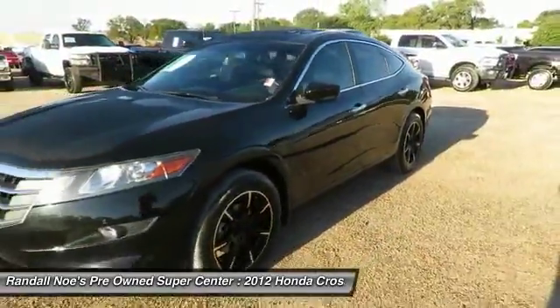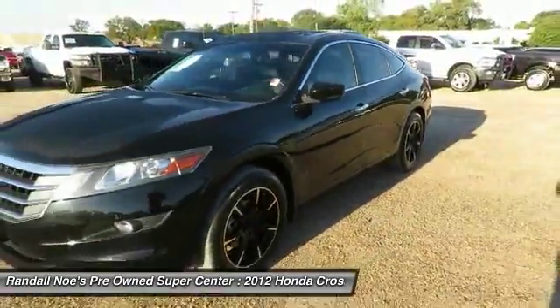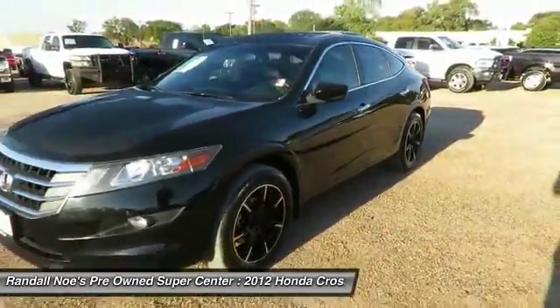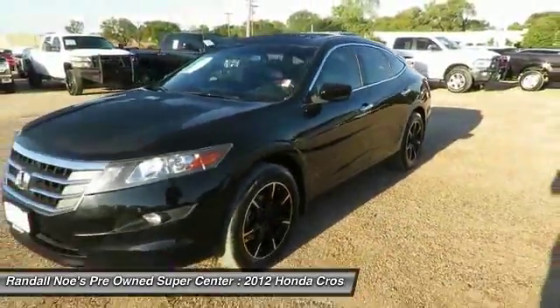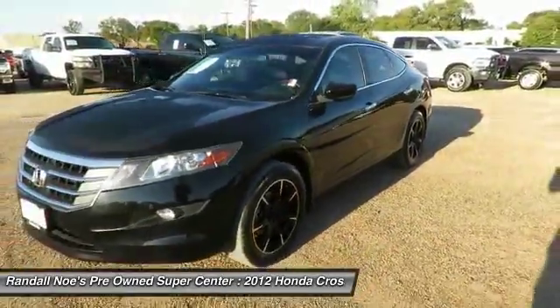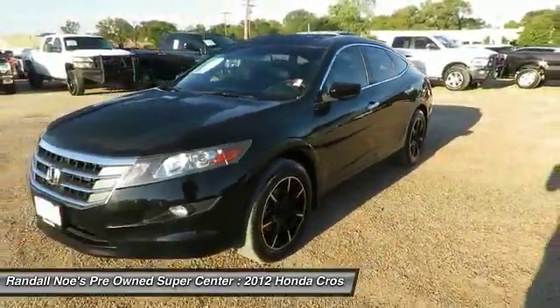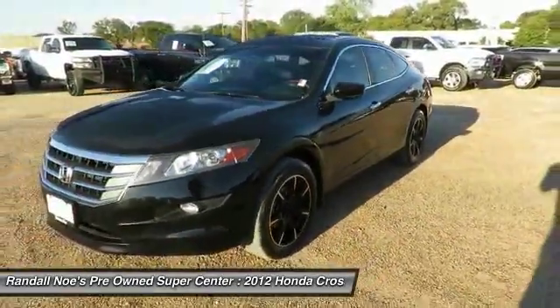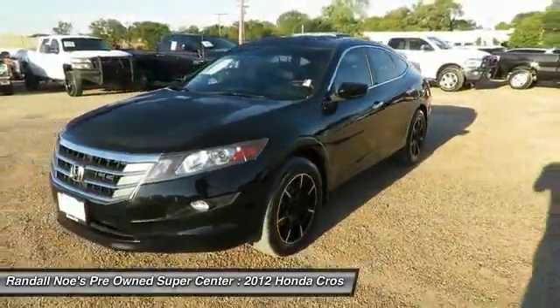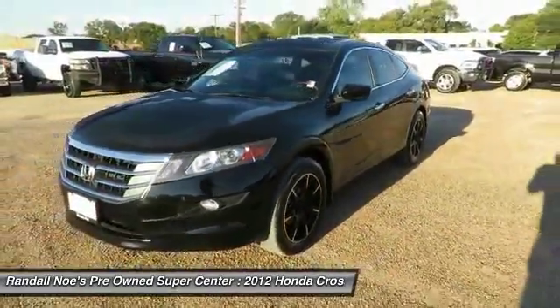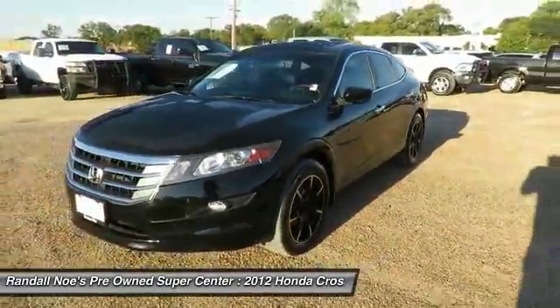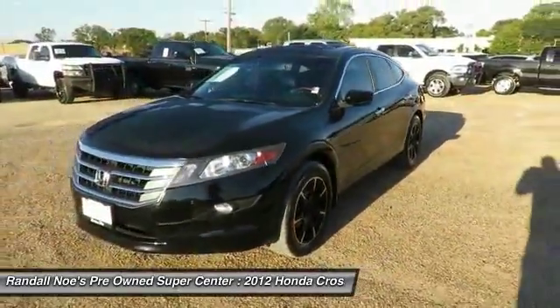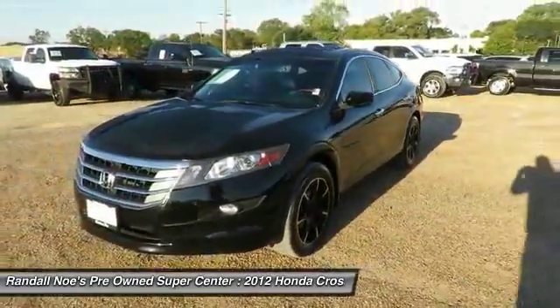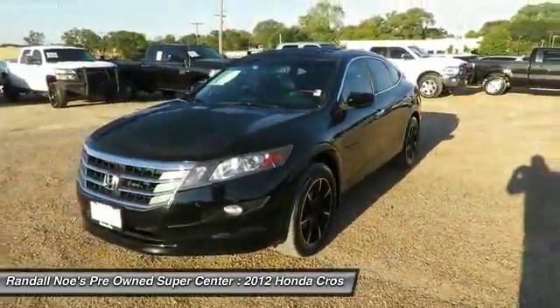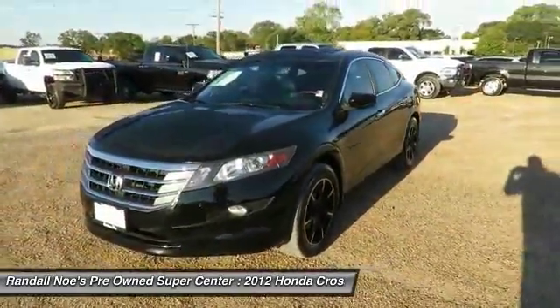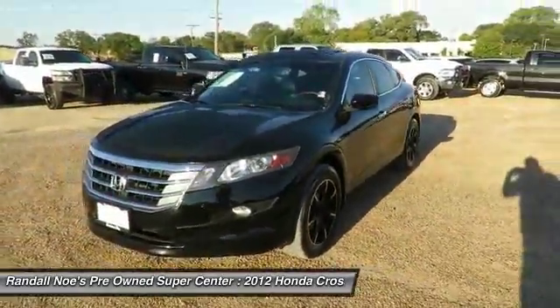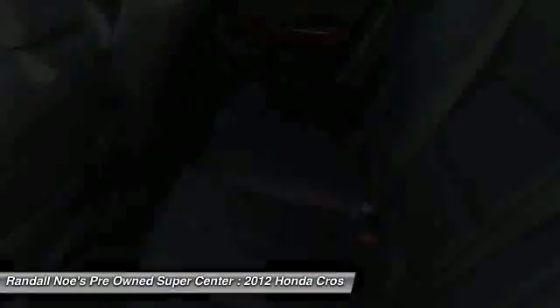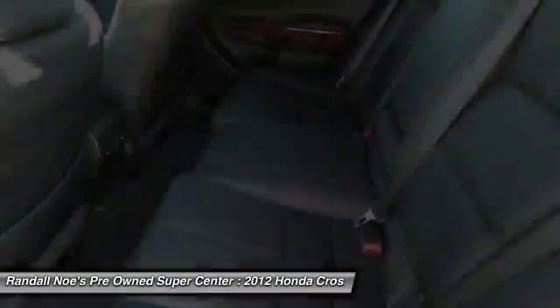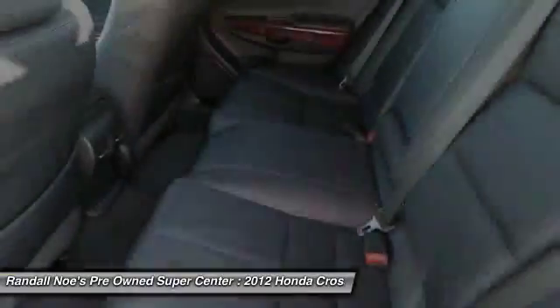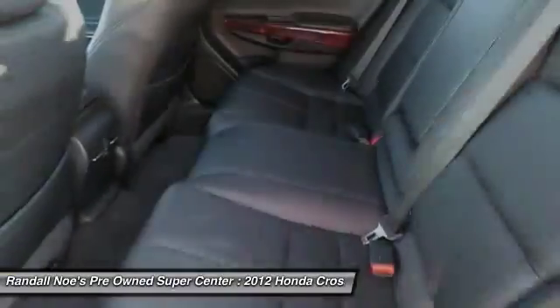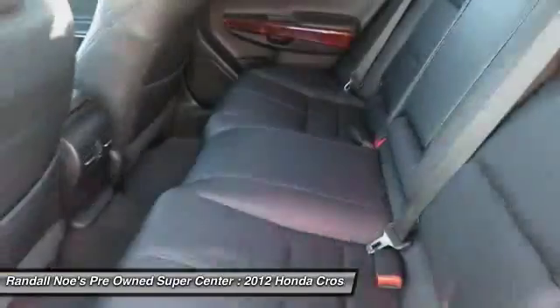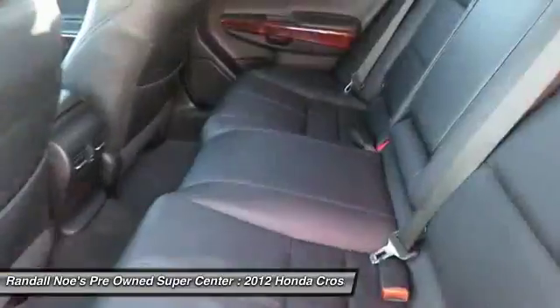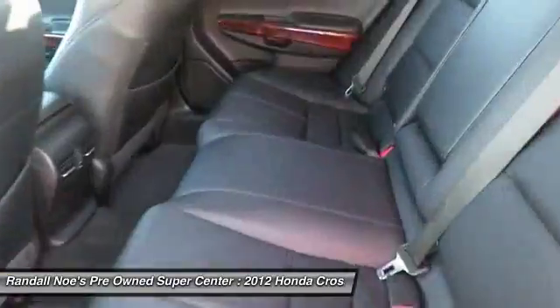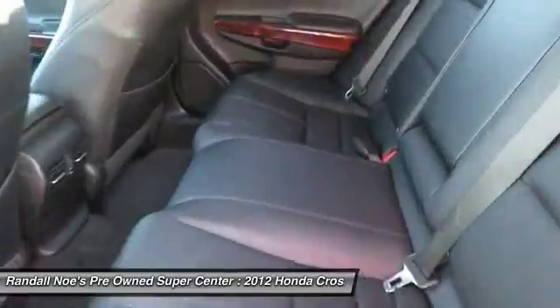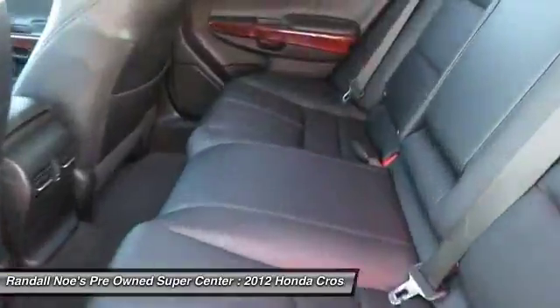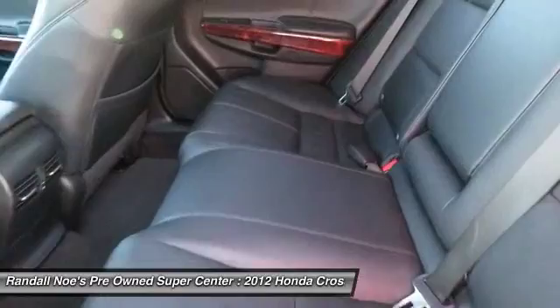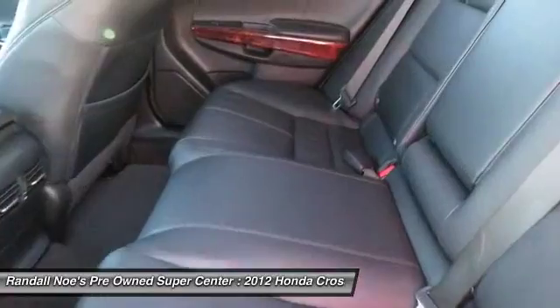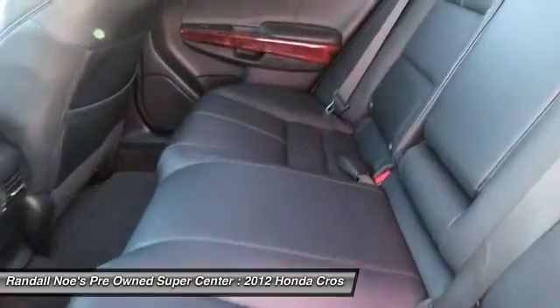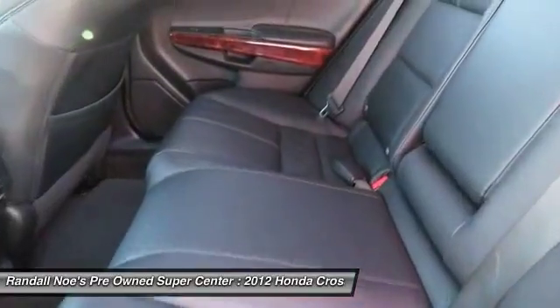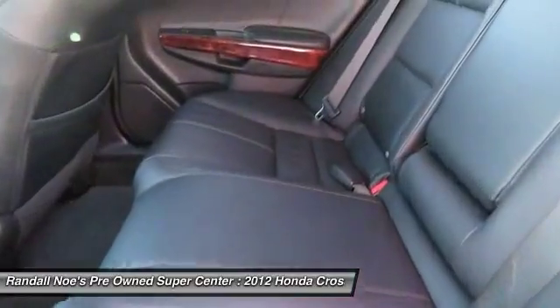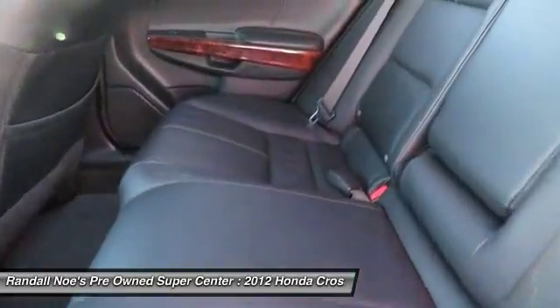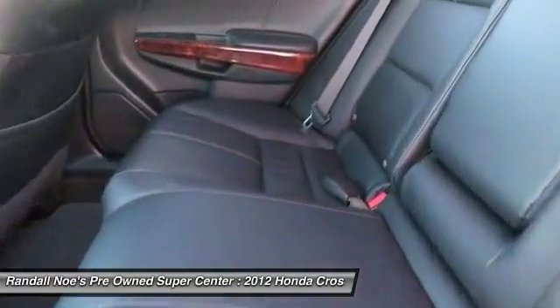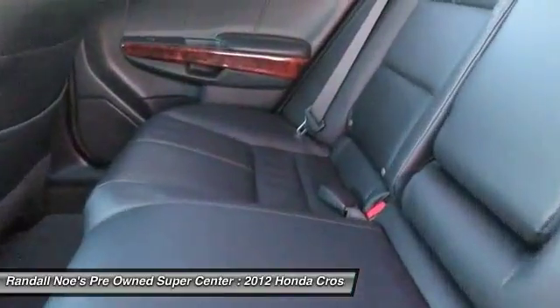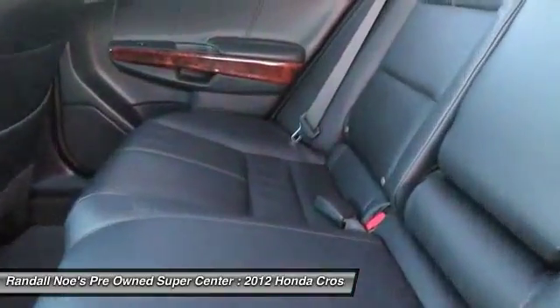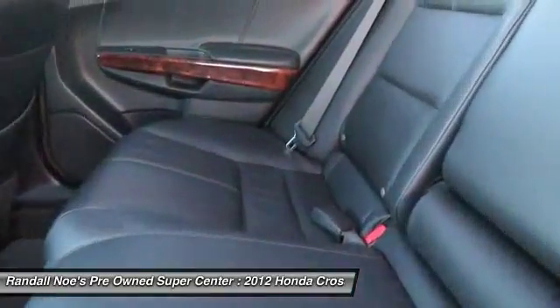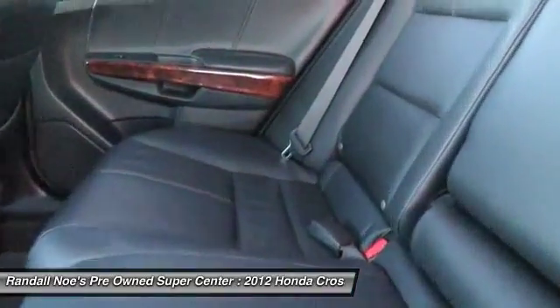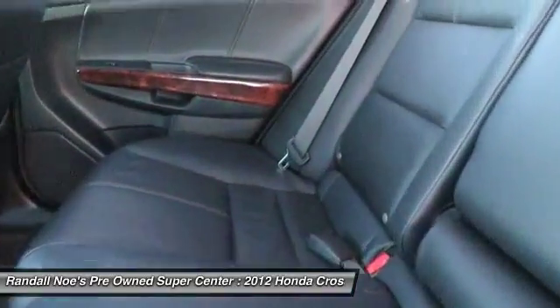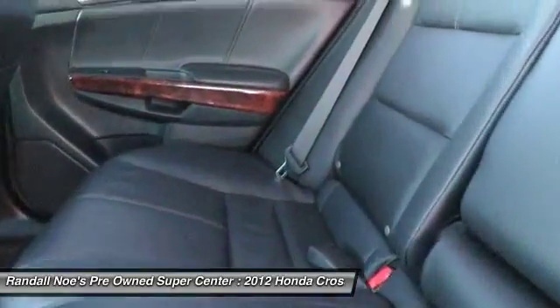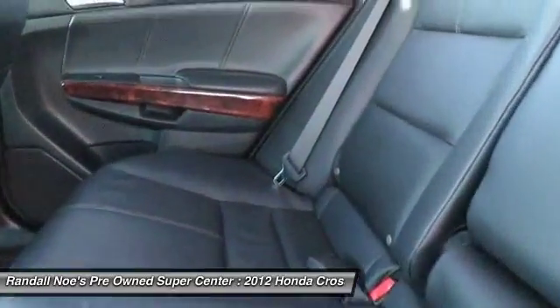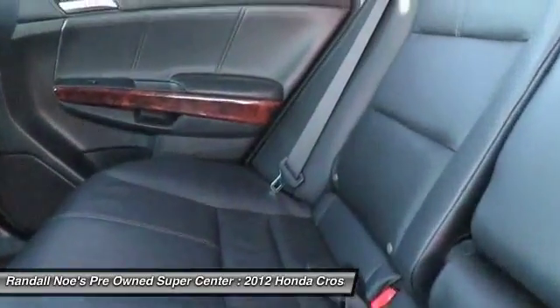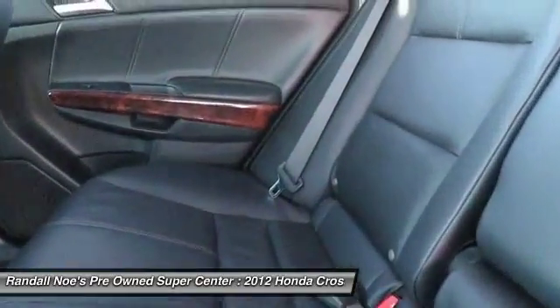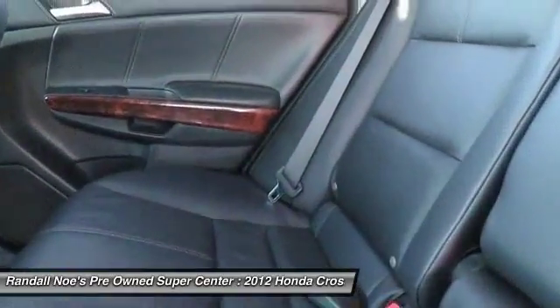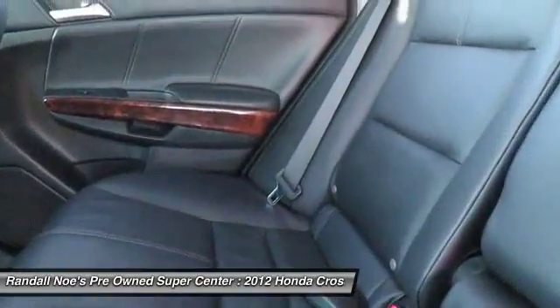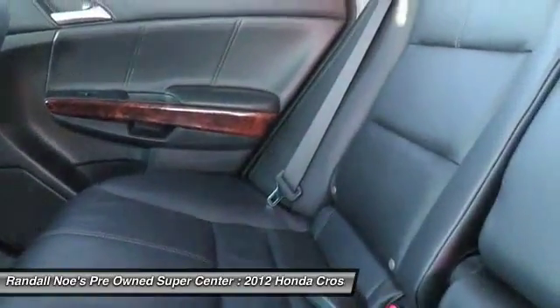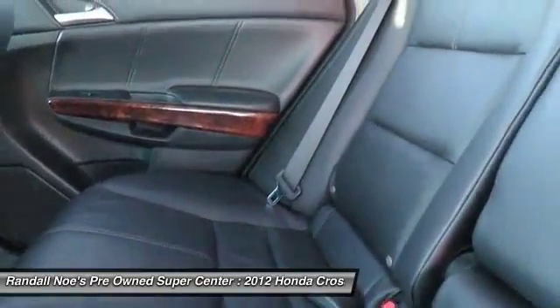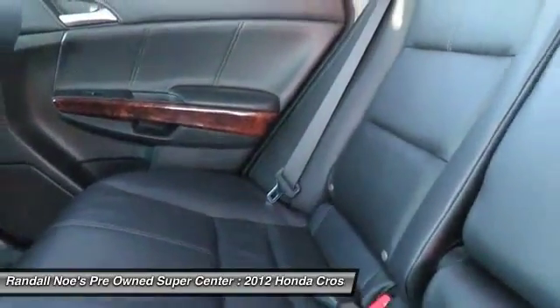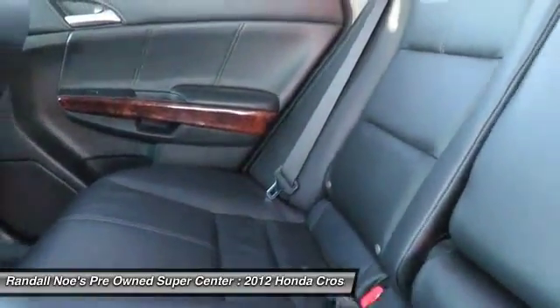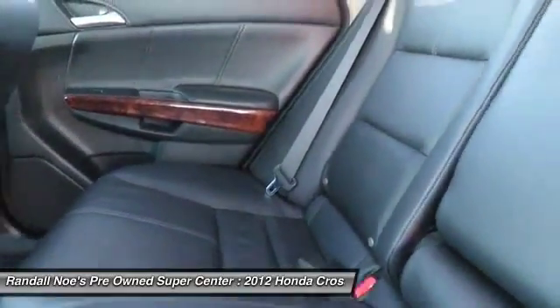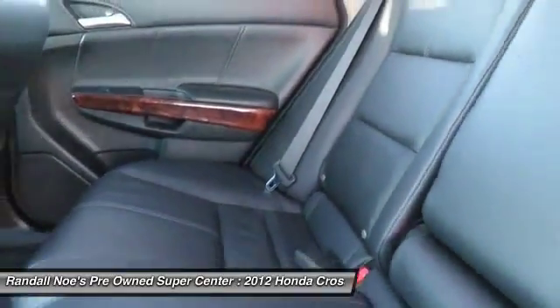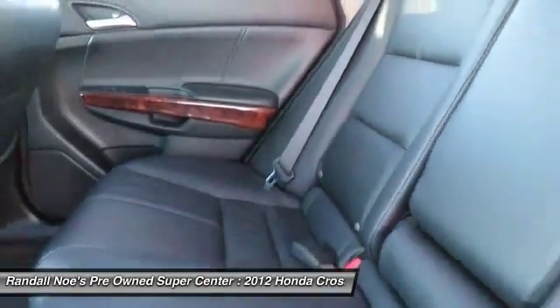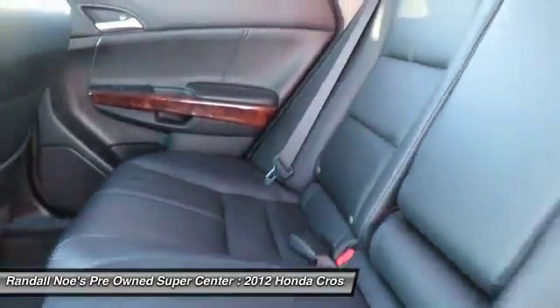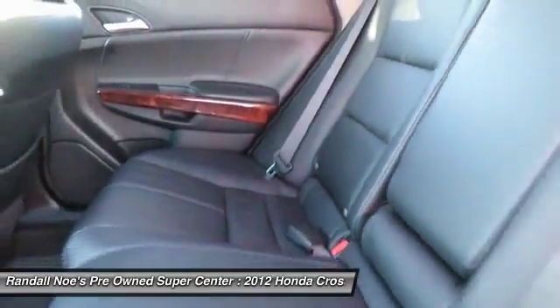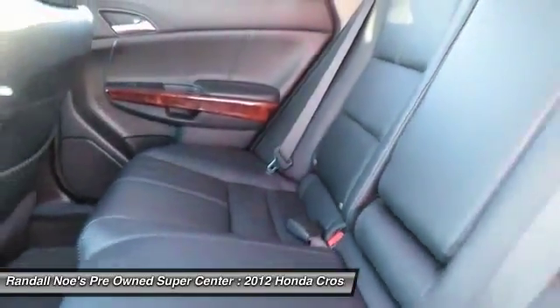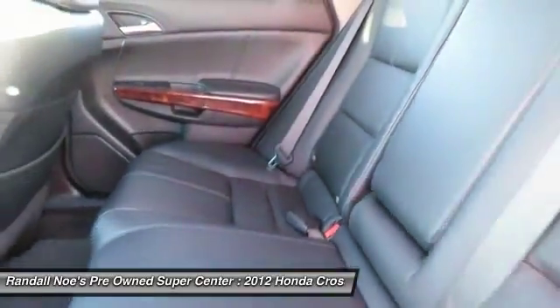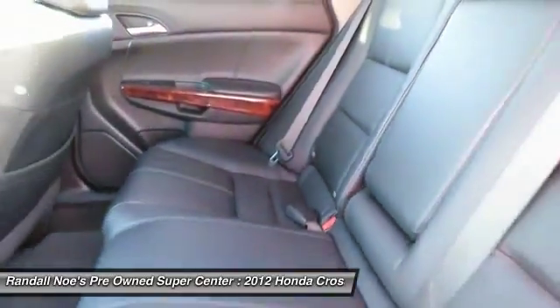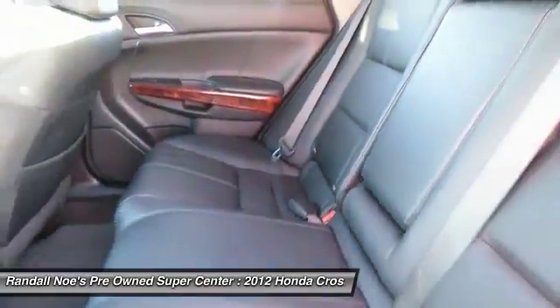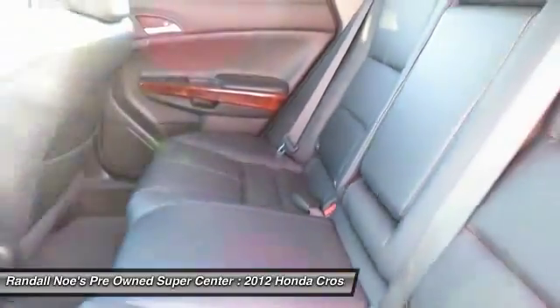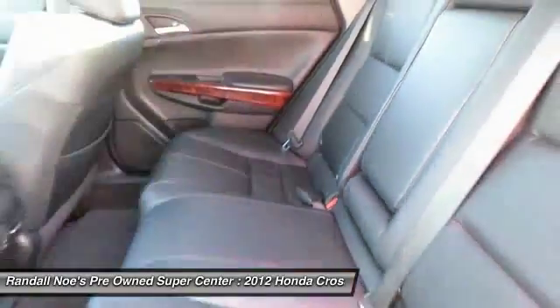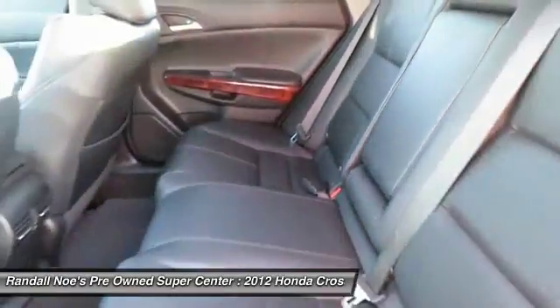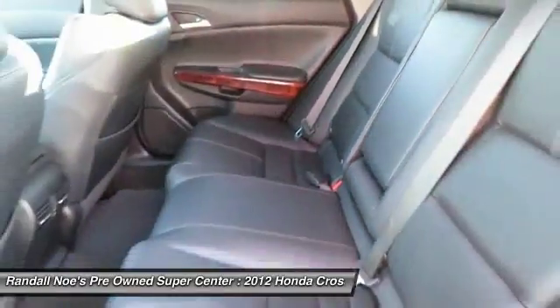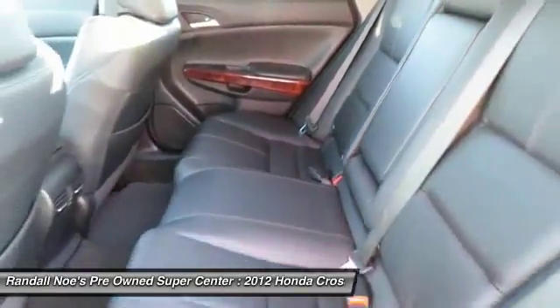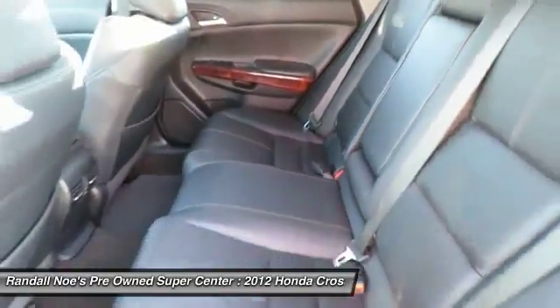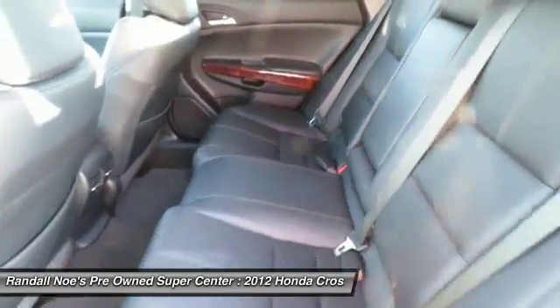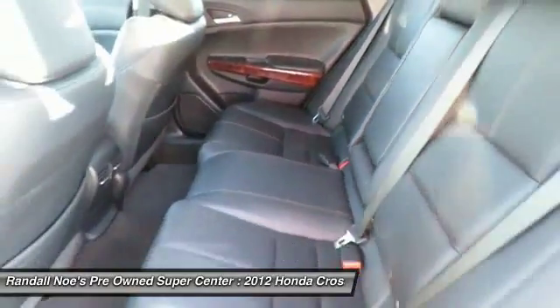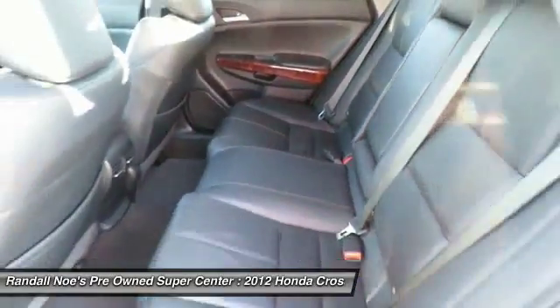FWD, security alarm, power windows, fog lights, security package, compass.